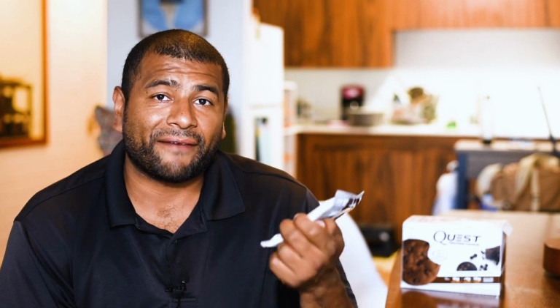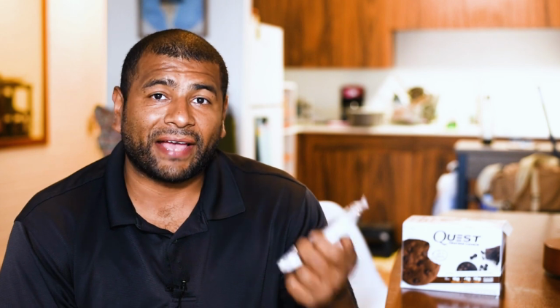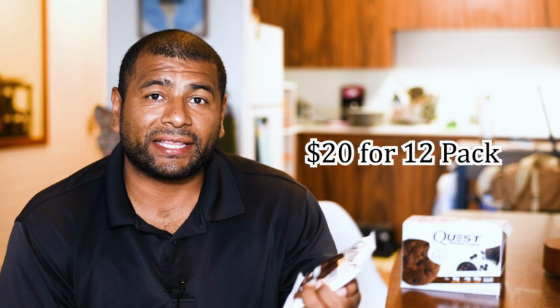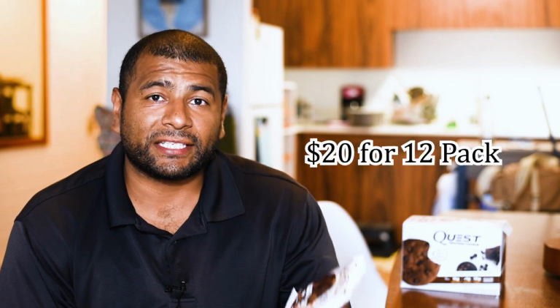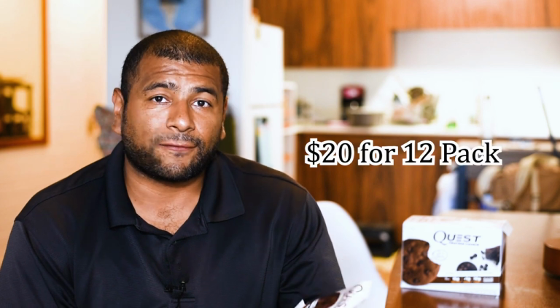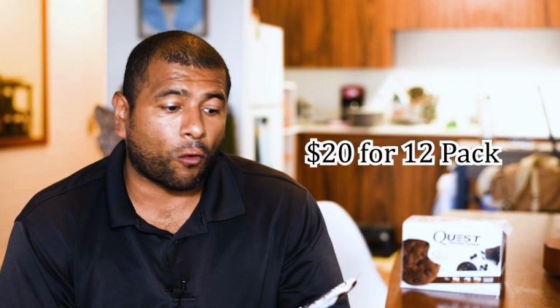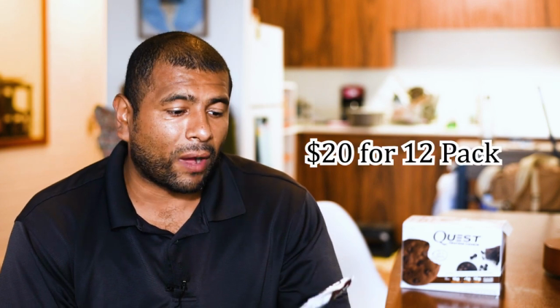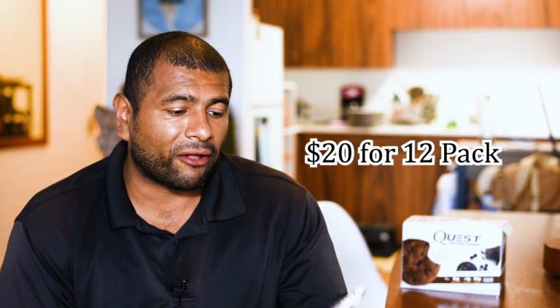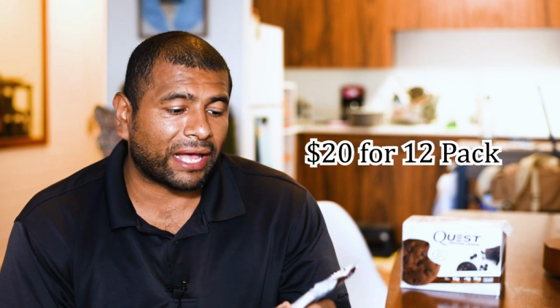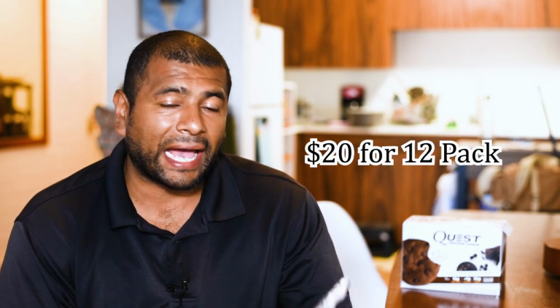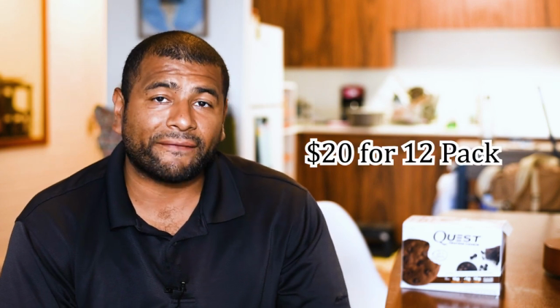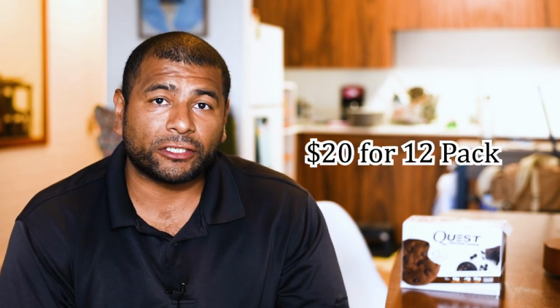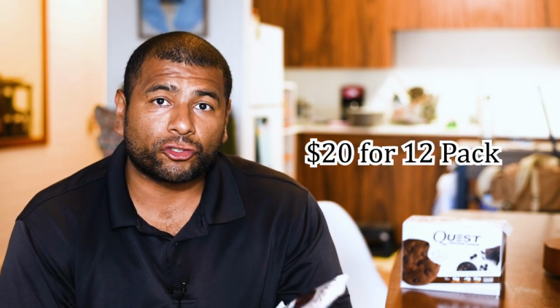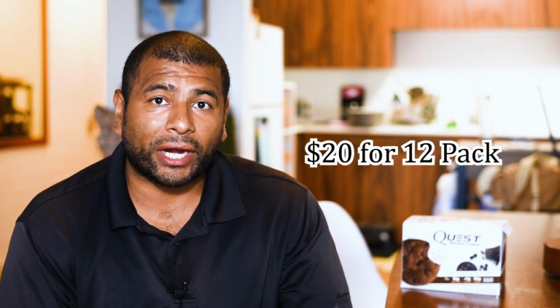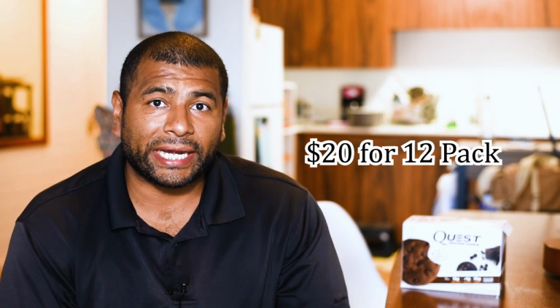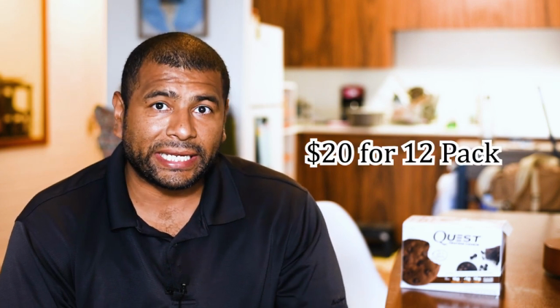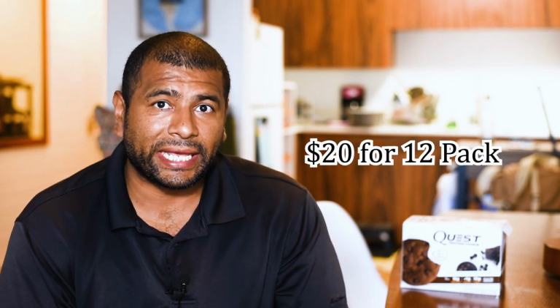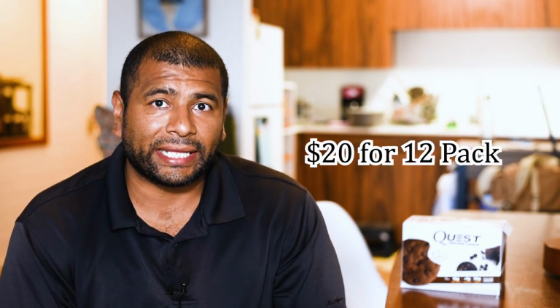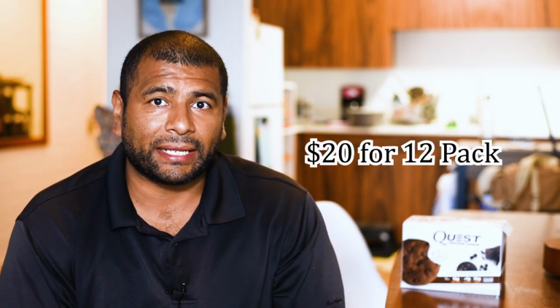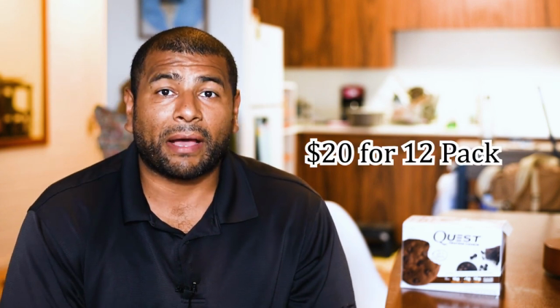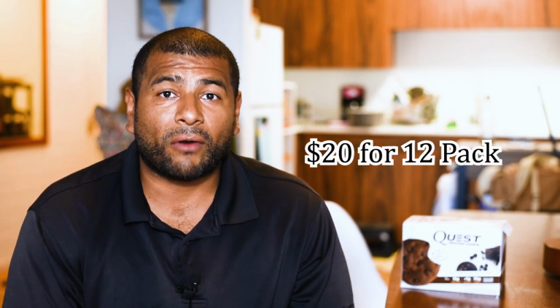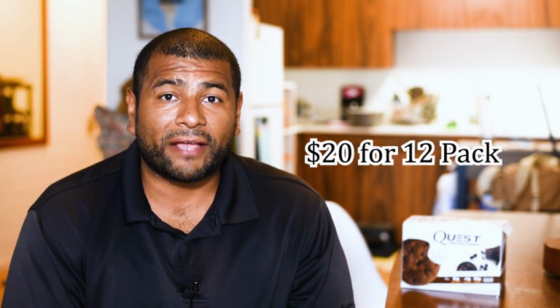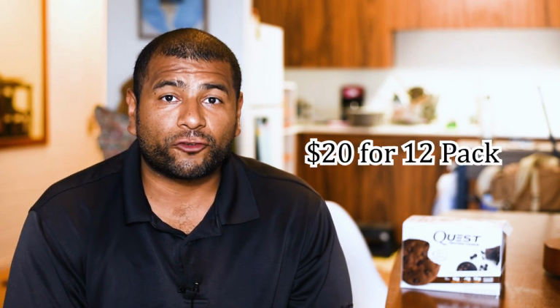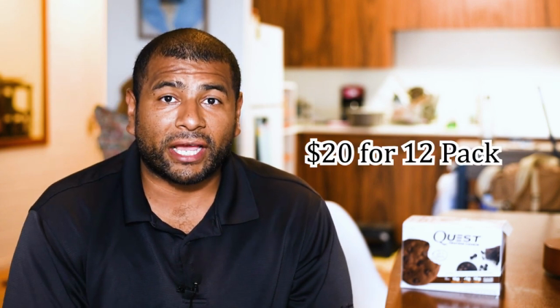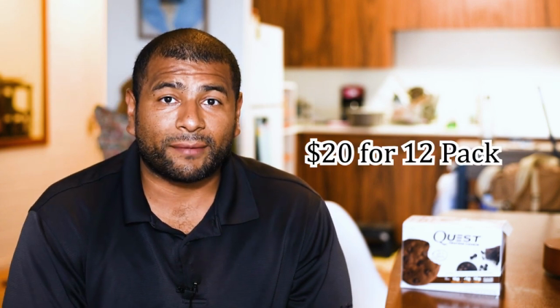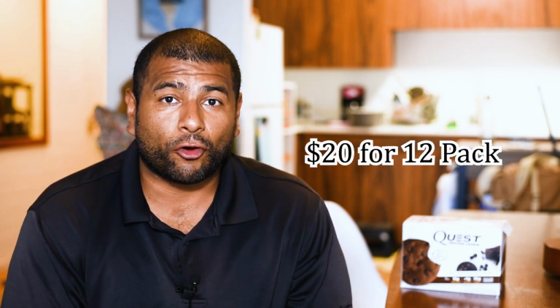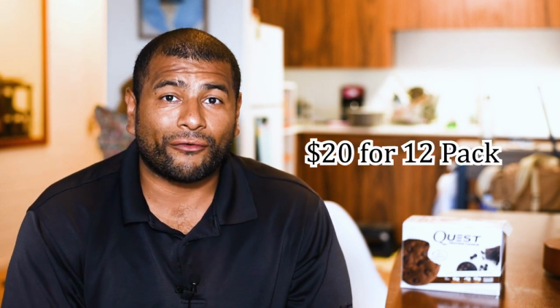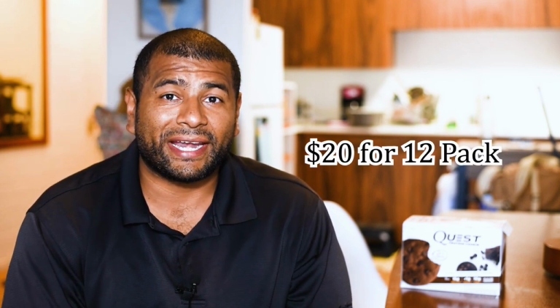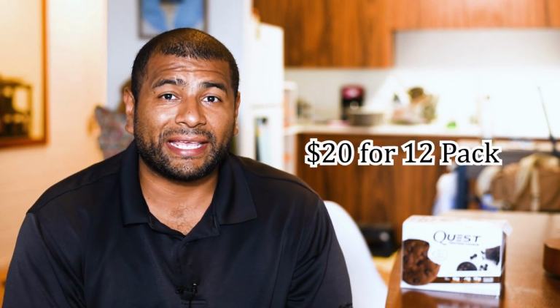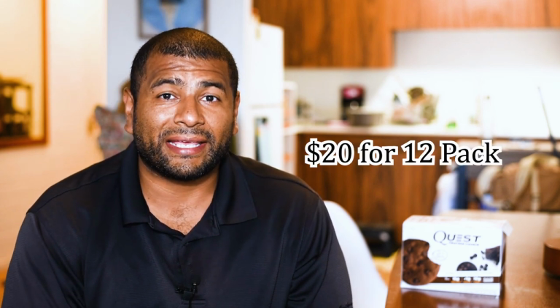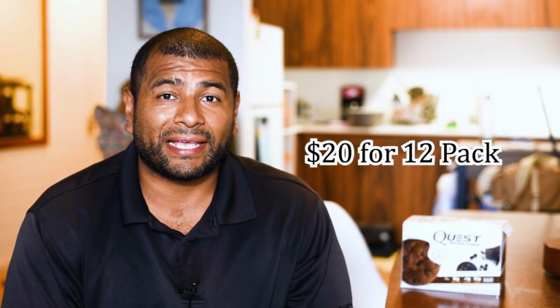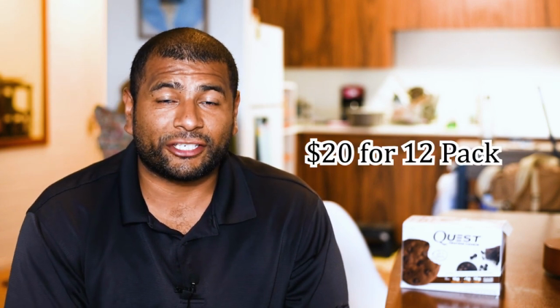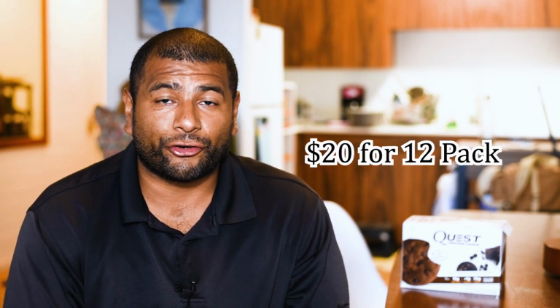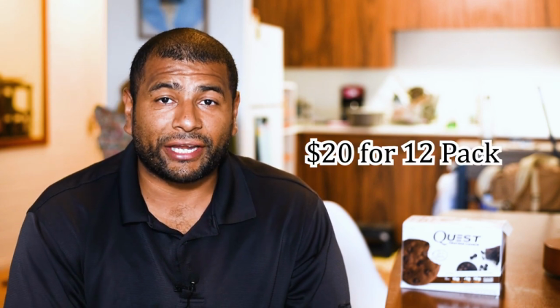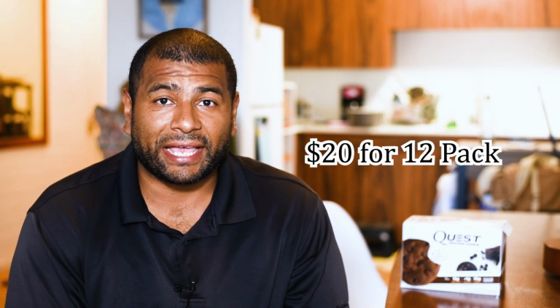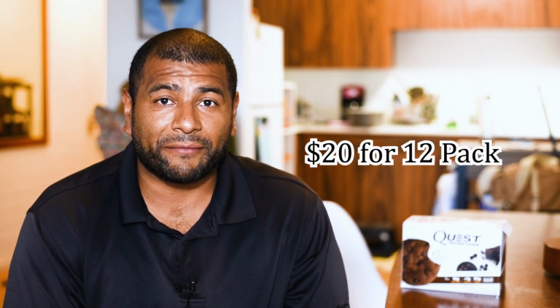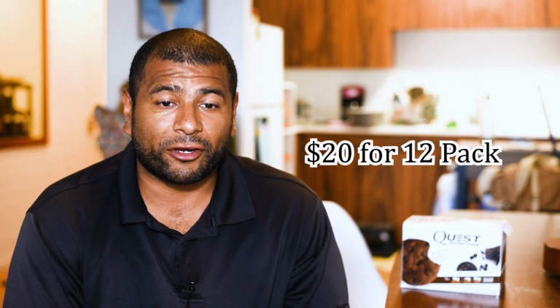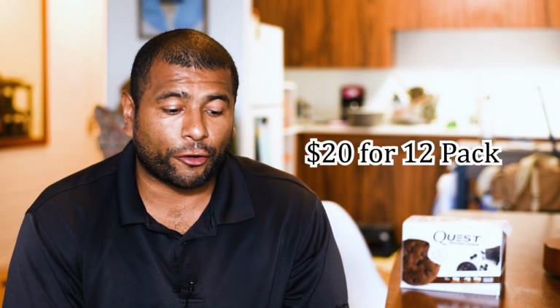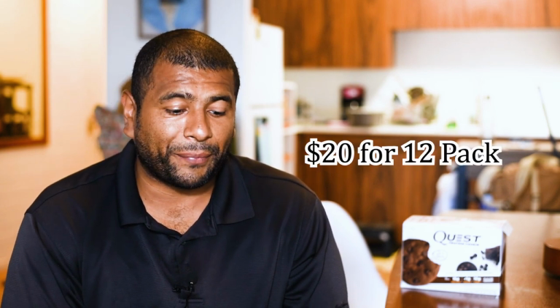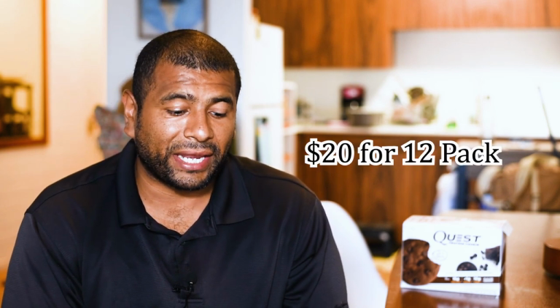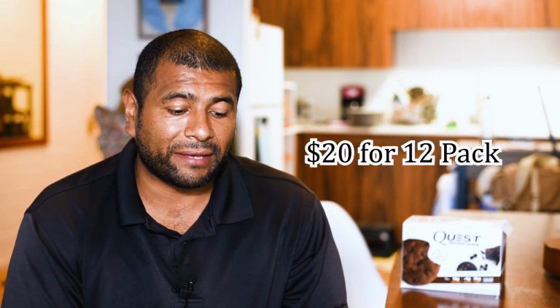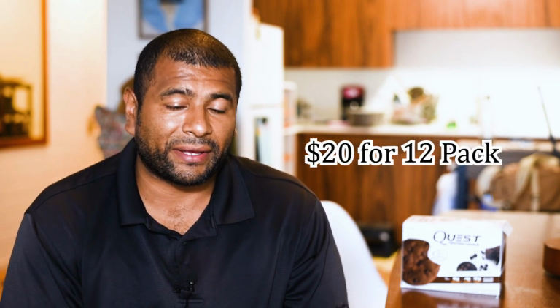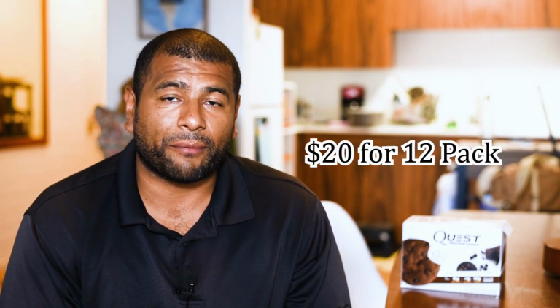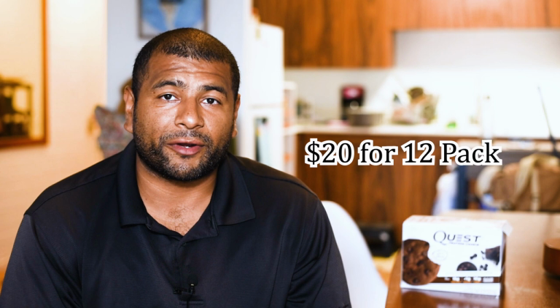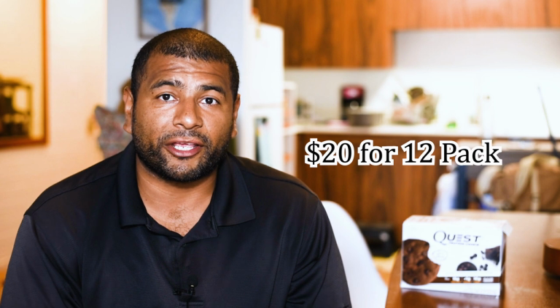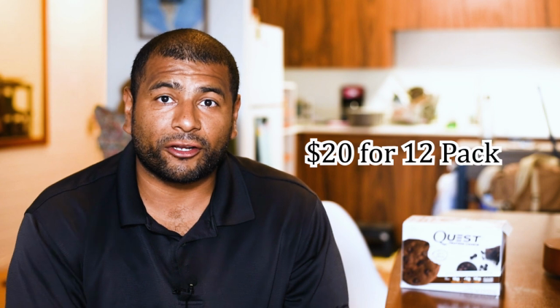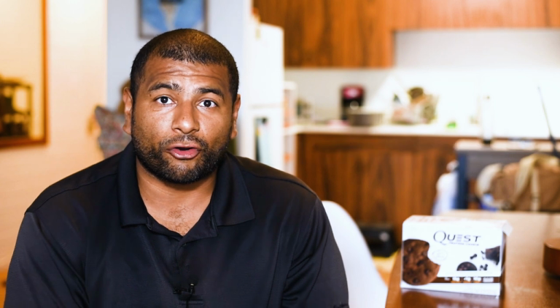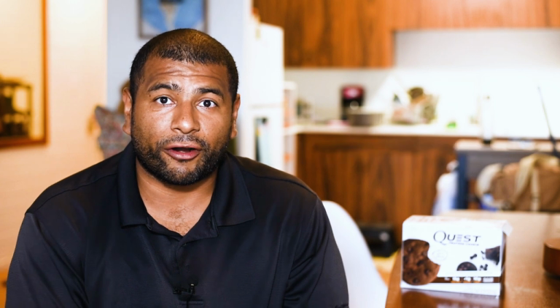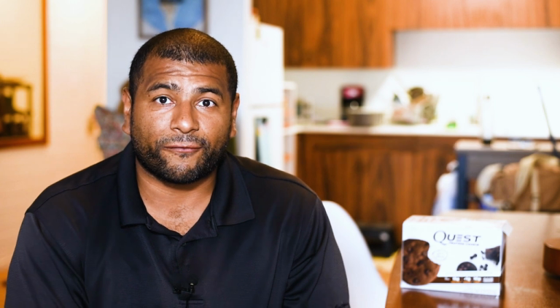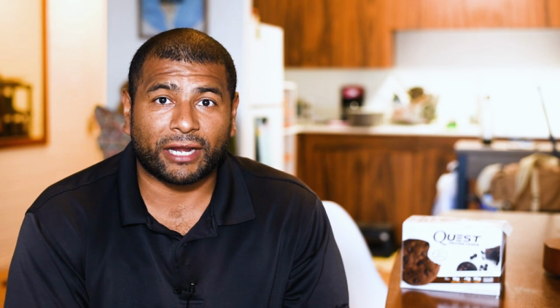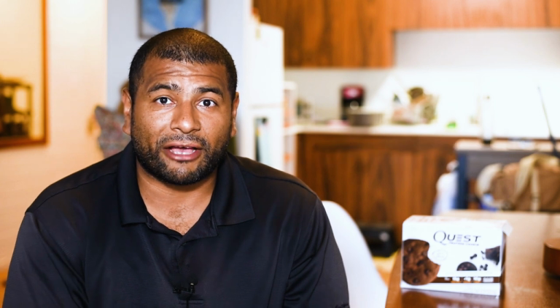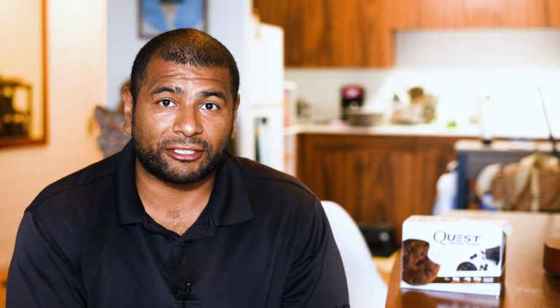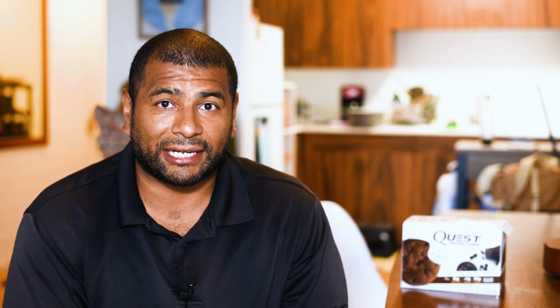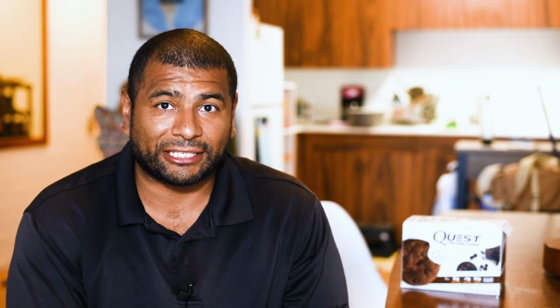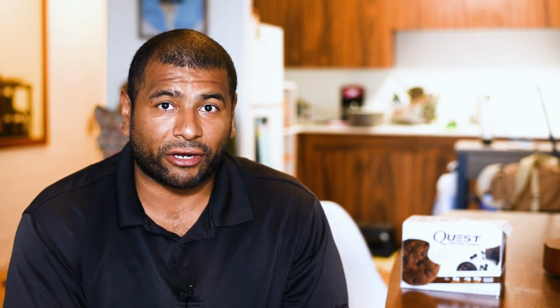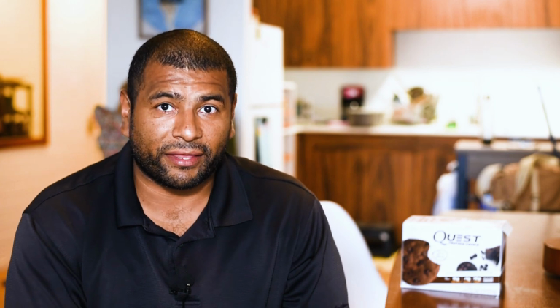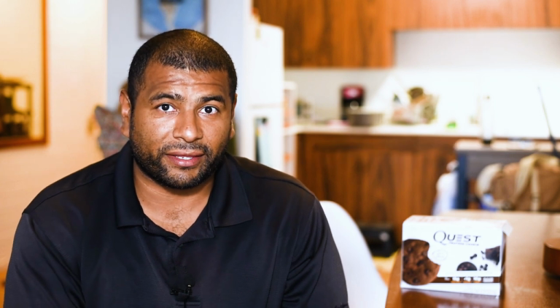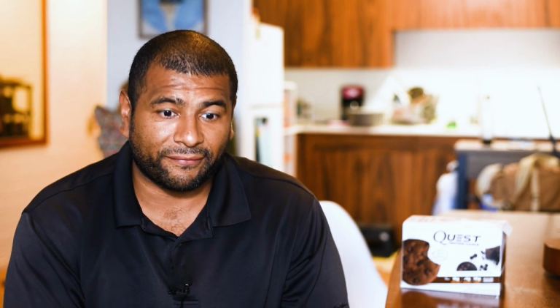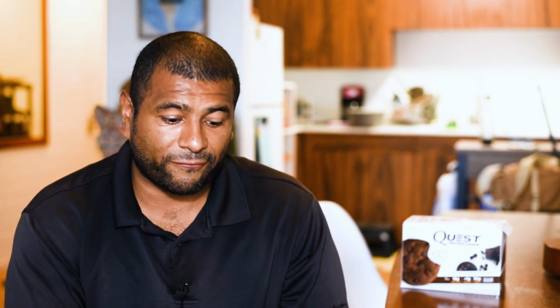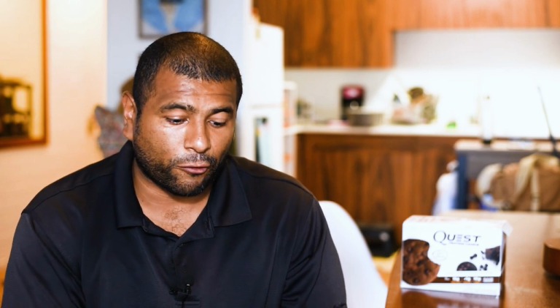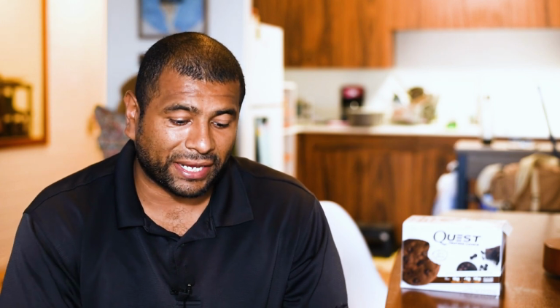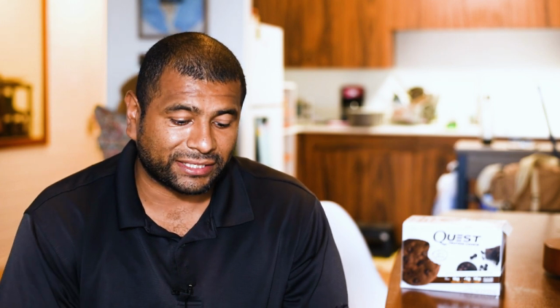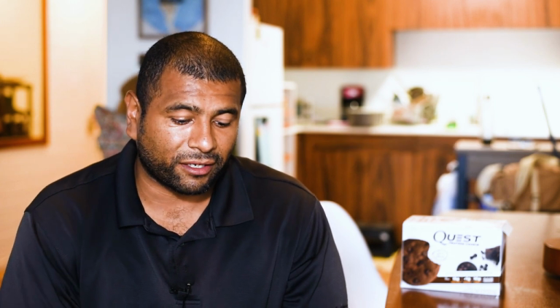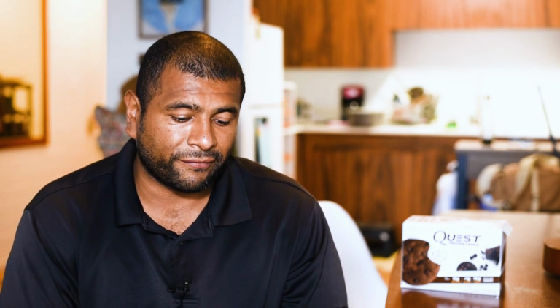I've had these for a while and I haven't tried them yet. My wife tried them already and she already gave me her opinion, but I'm going to ignore it for now until I try them for myself.